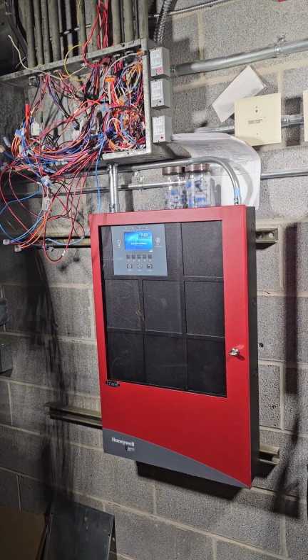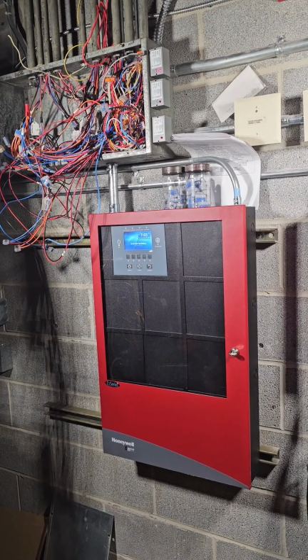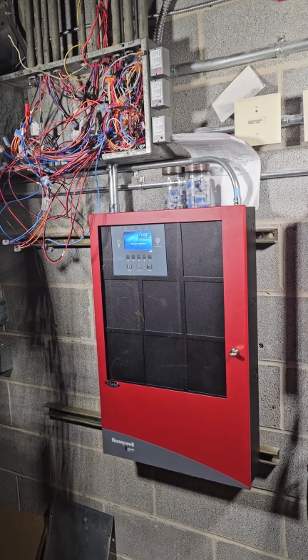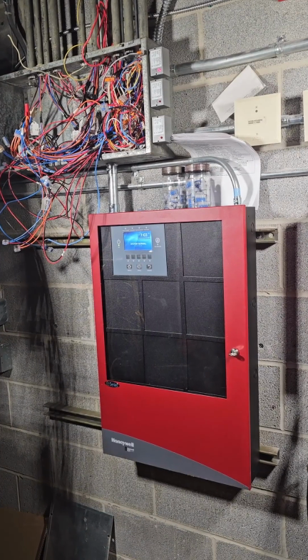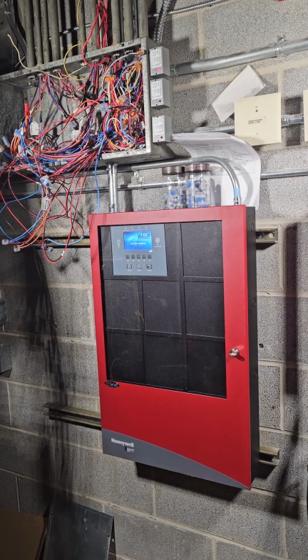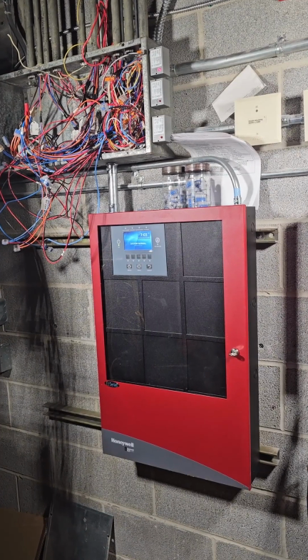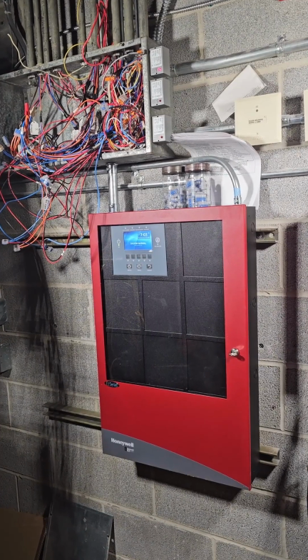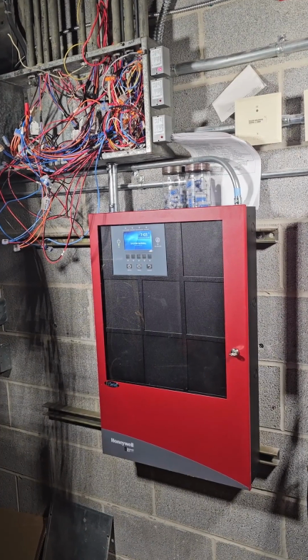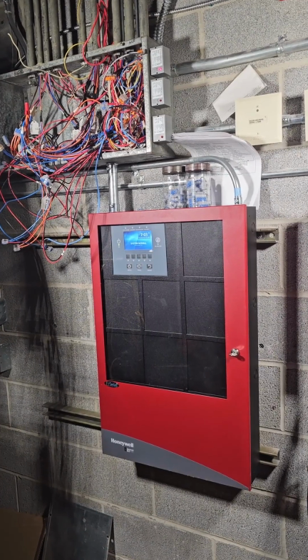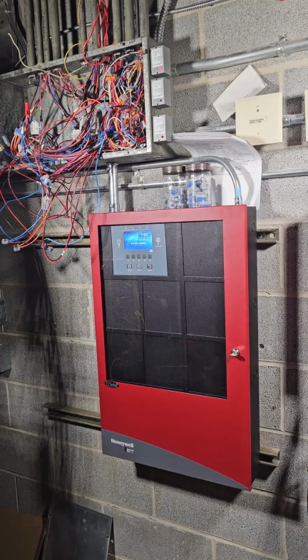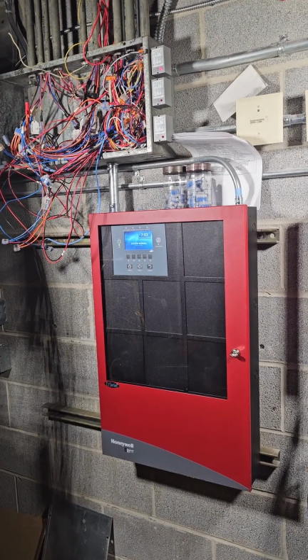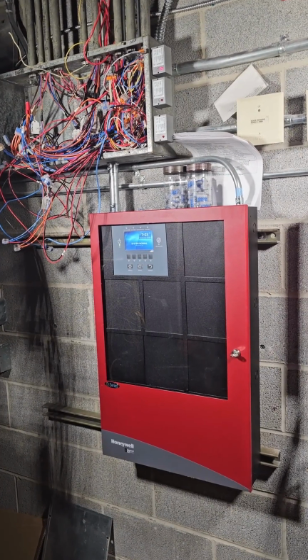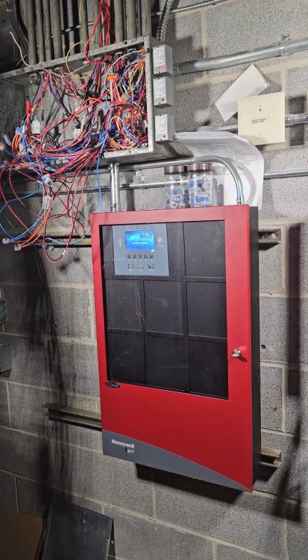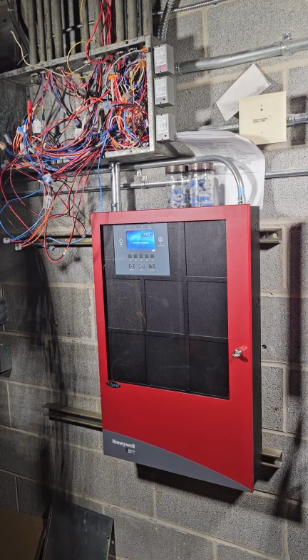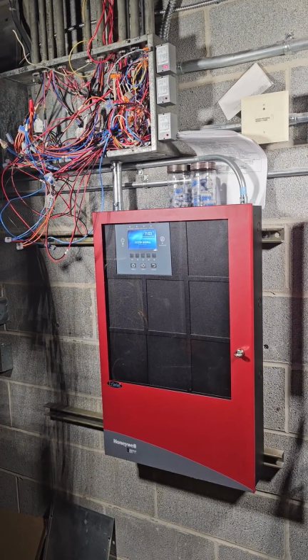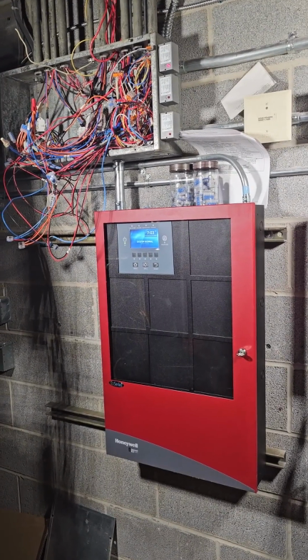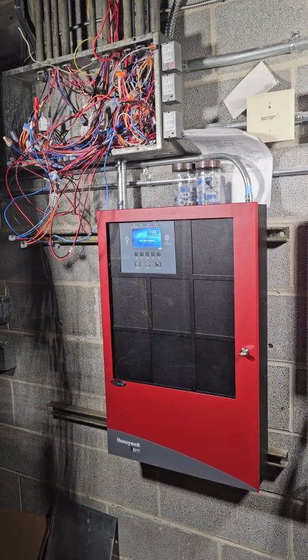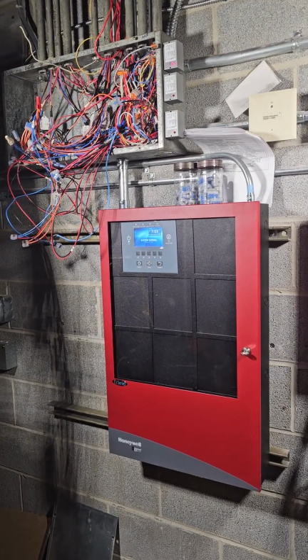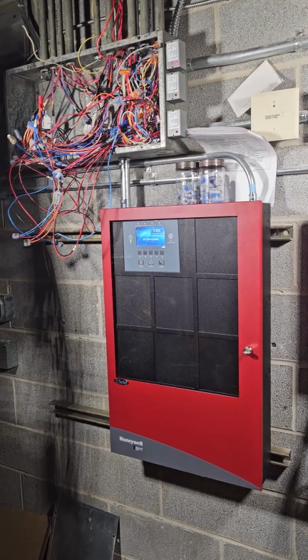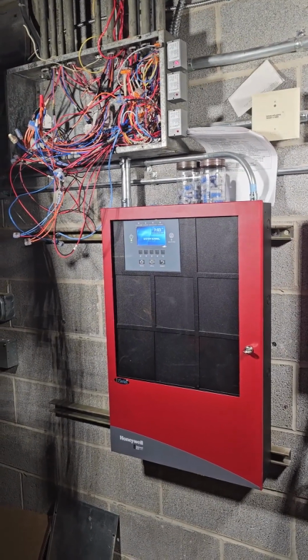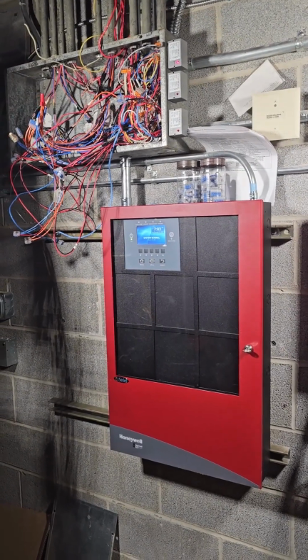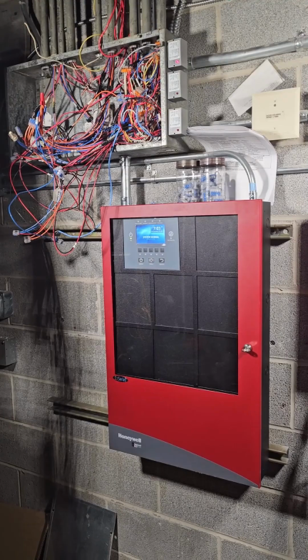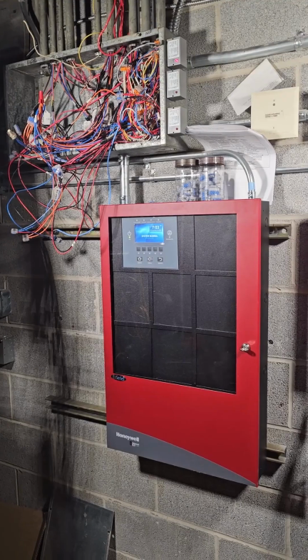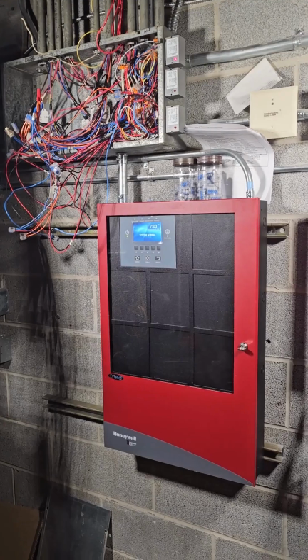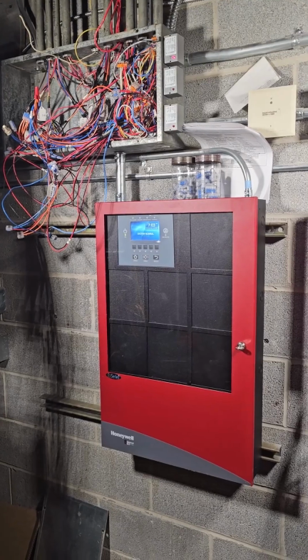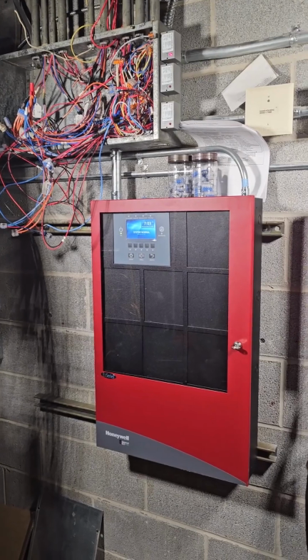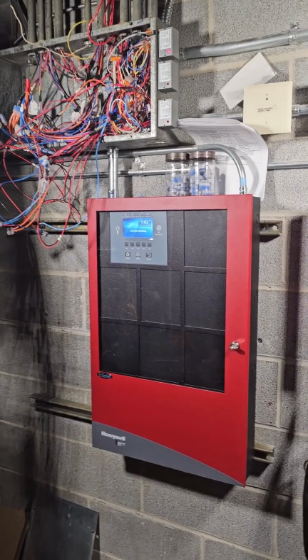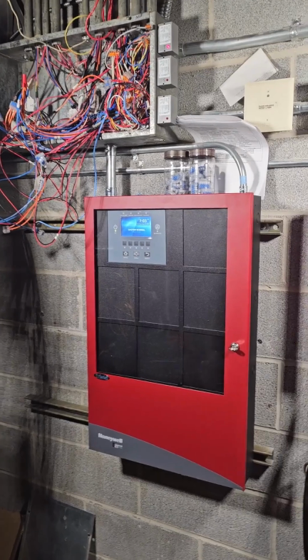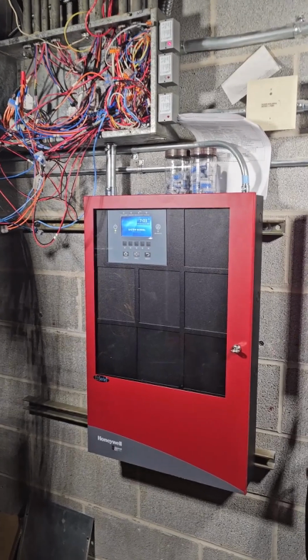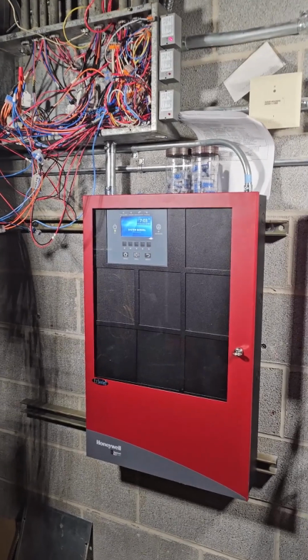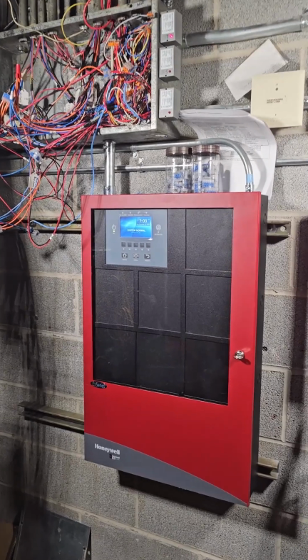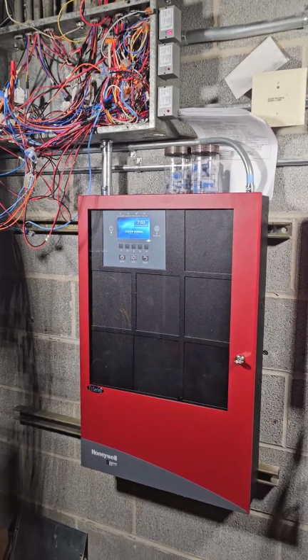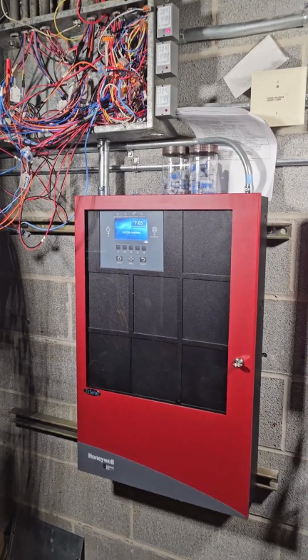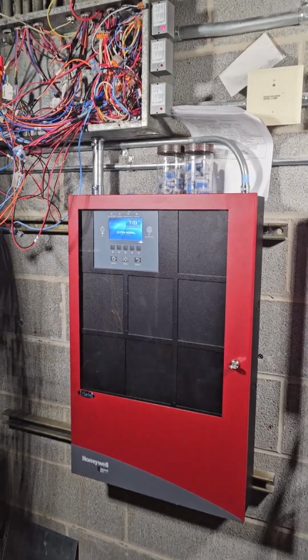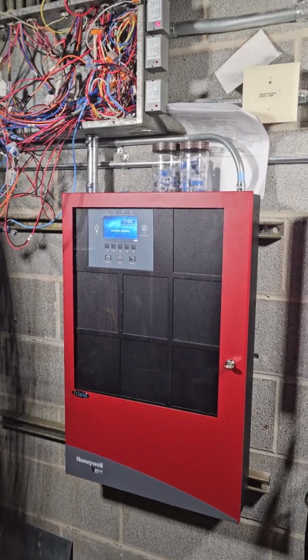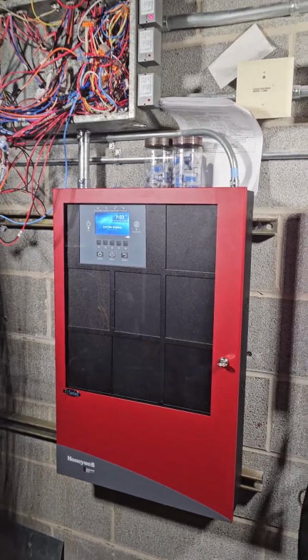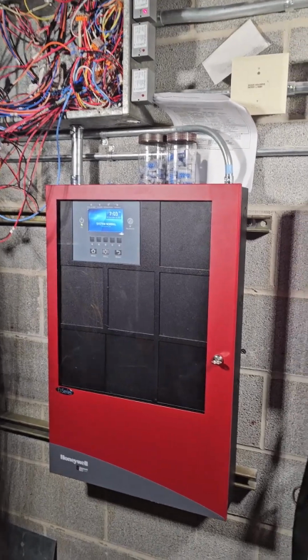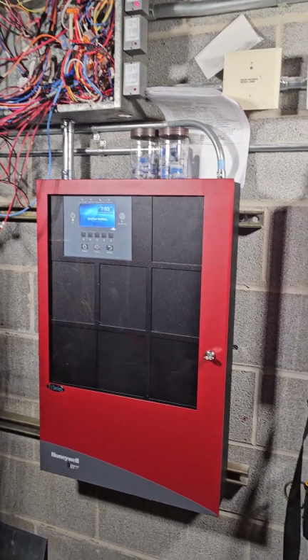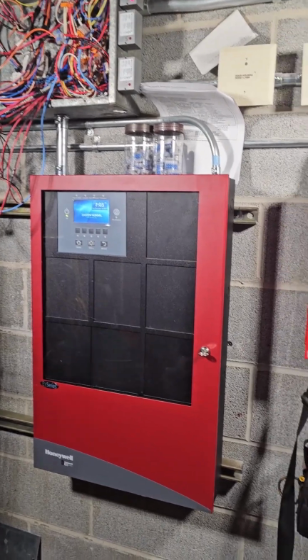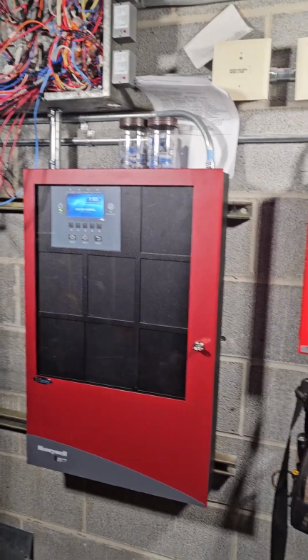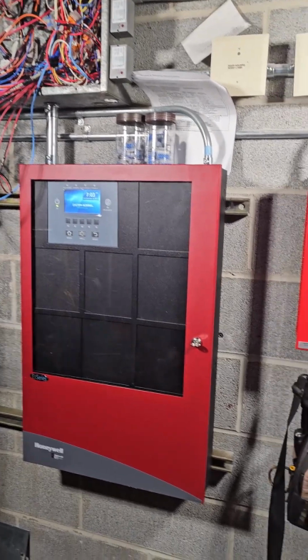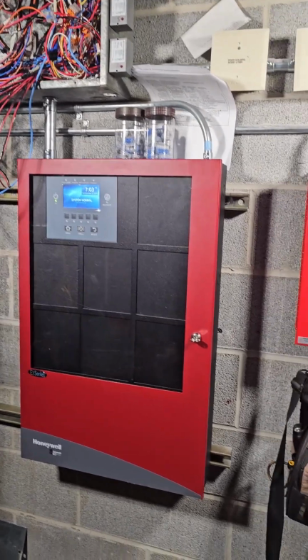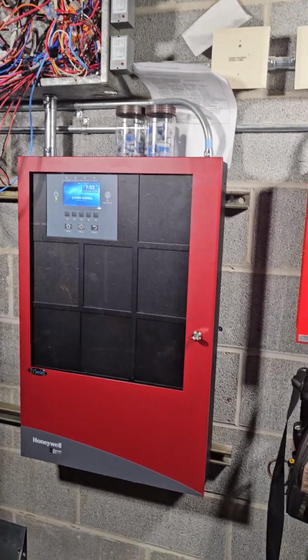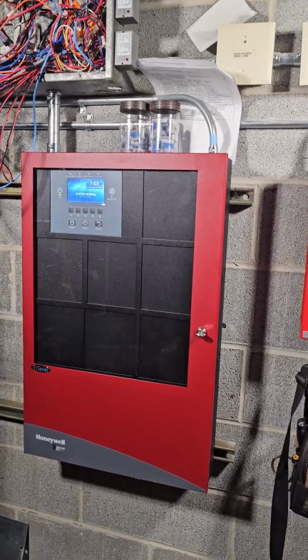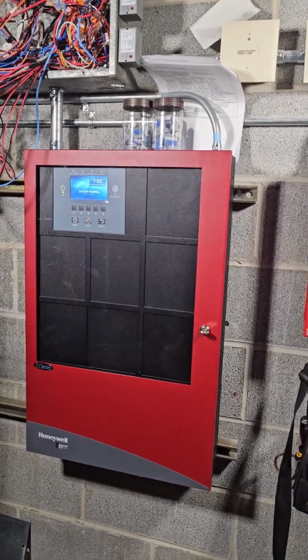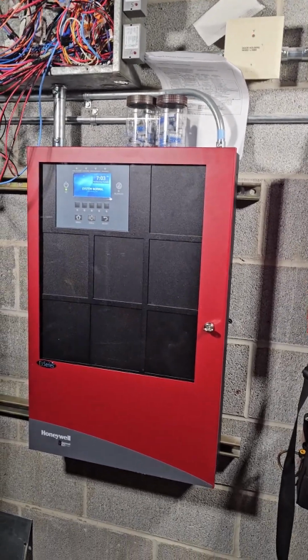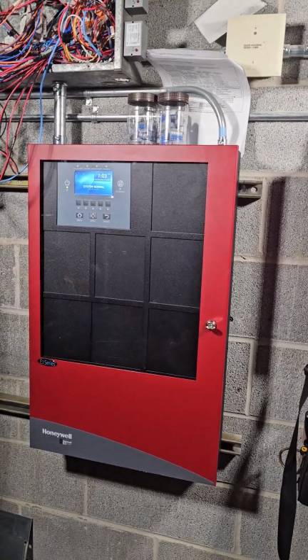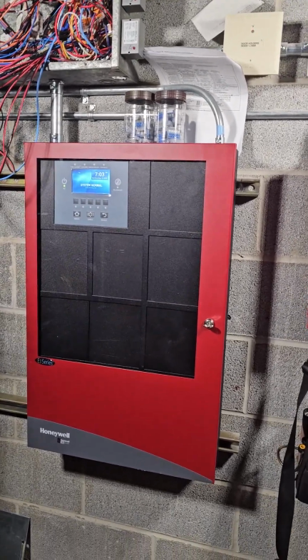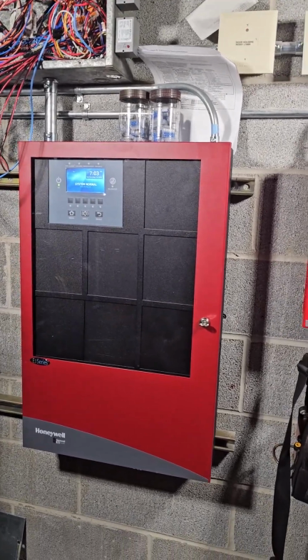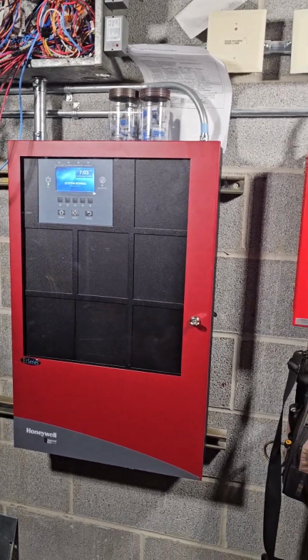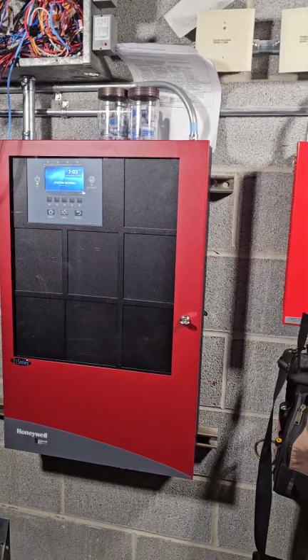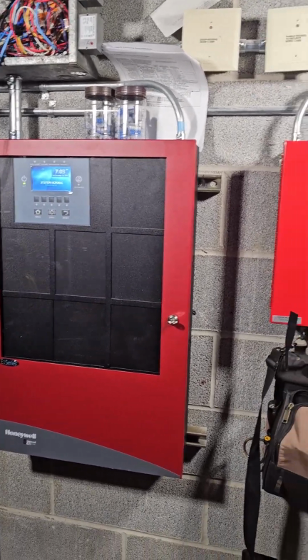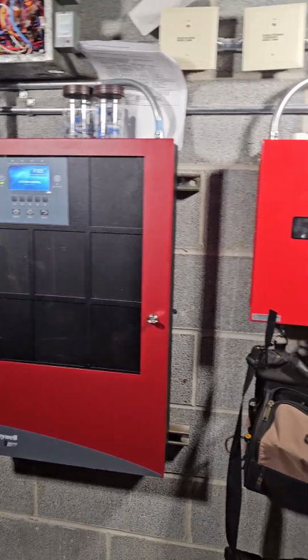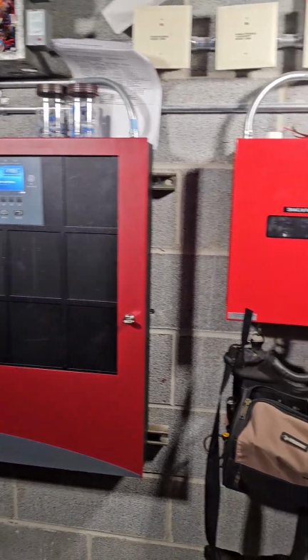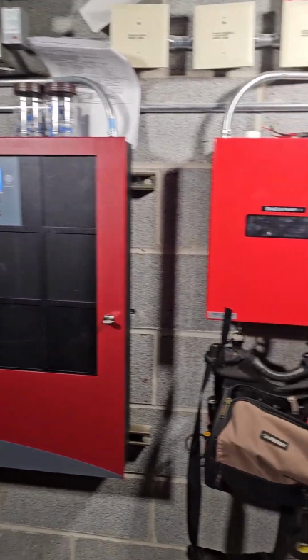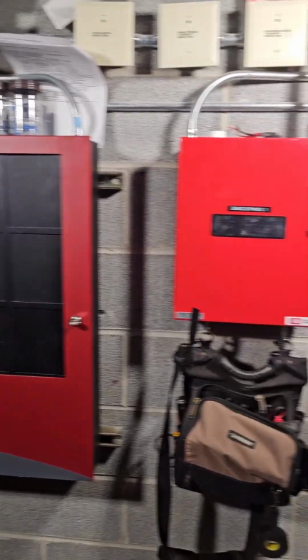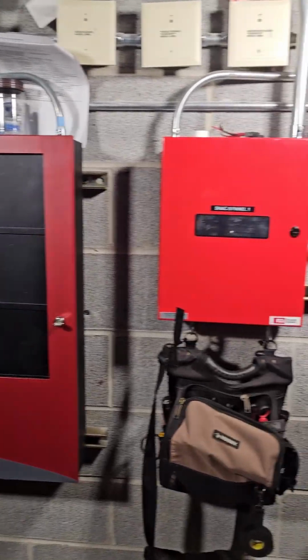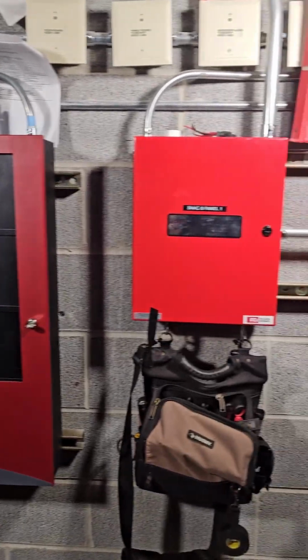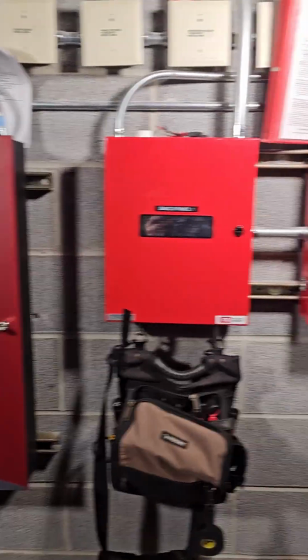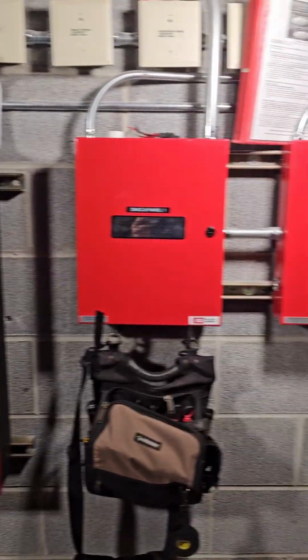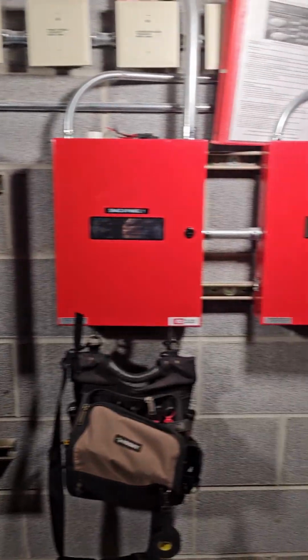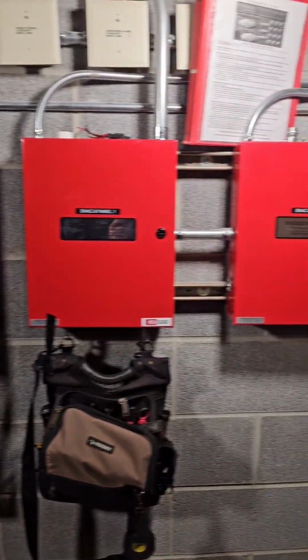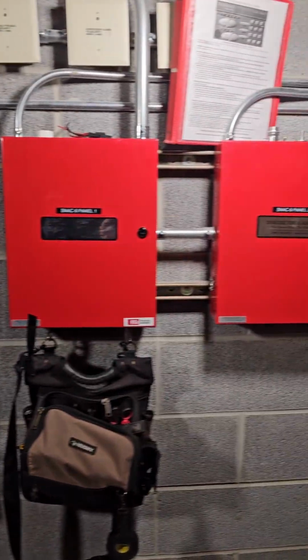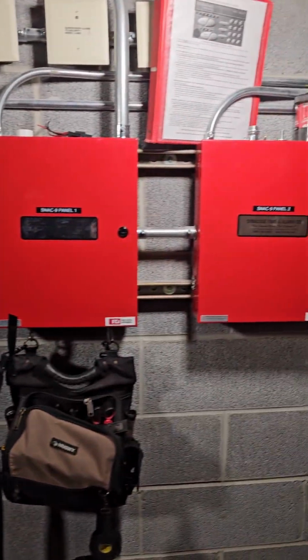Success at the end of day one. They have a working fire alarm. They'll need to come back tomorrow, take care of some odds and ends, and test the system.